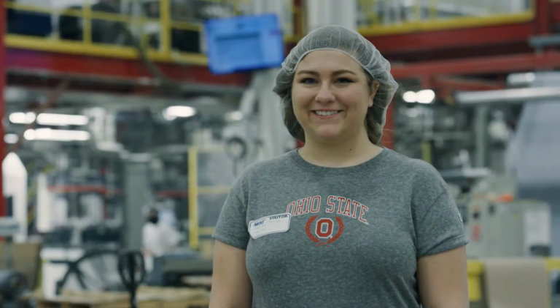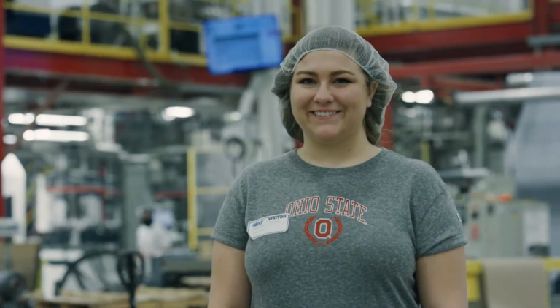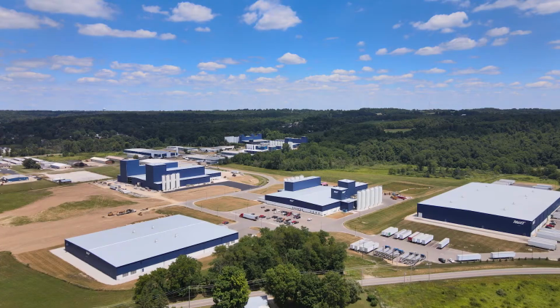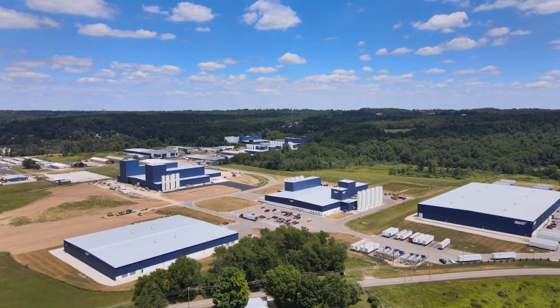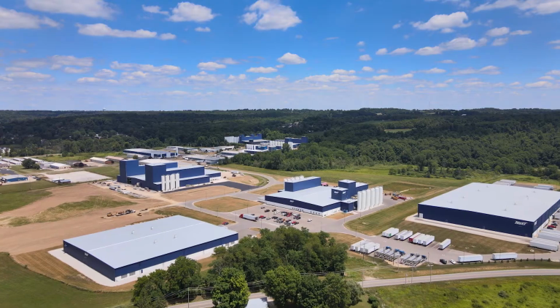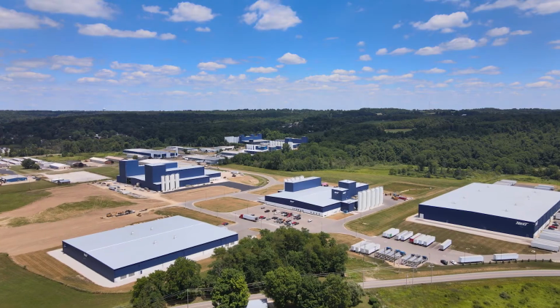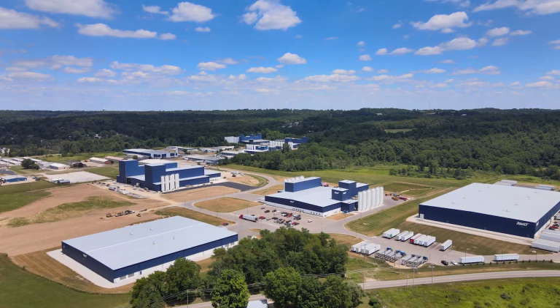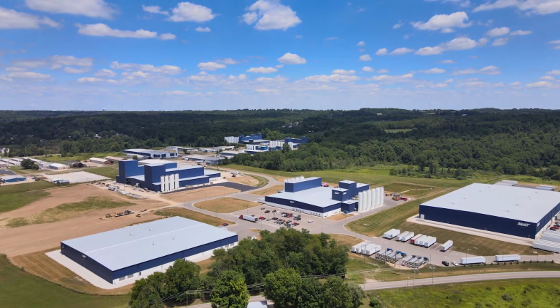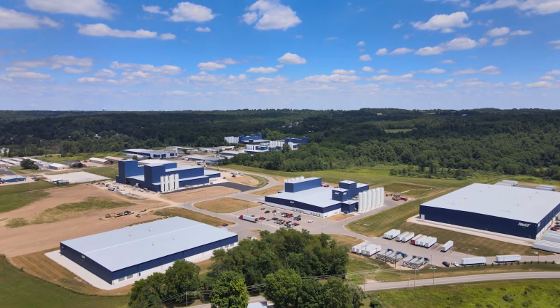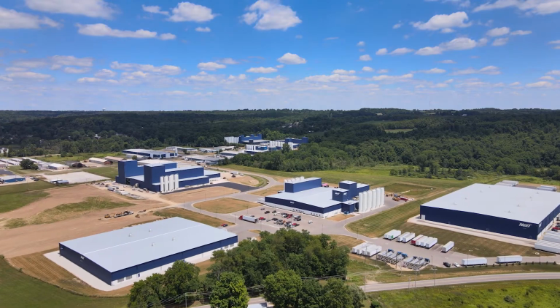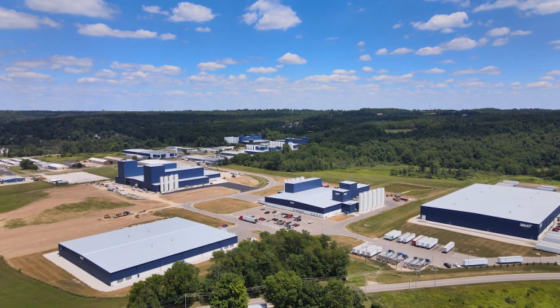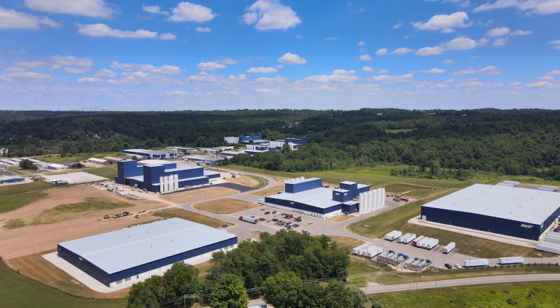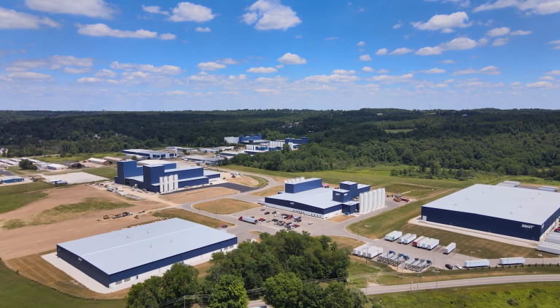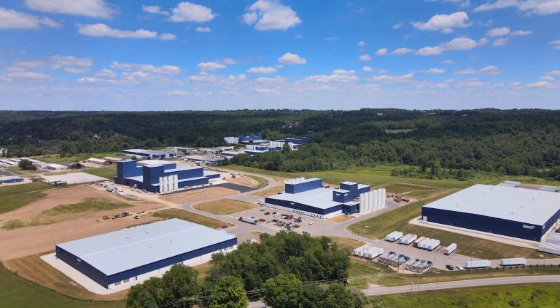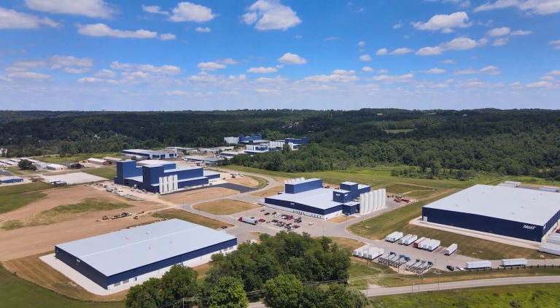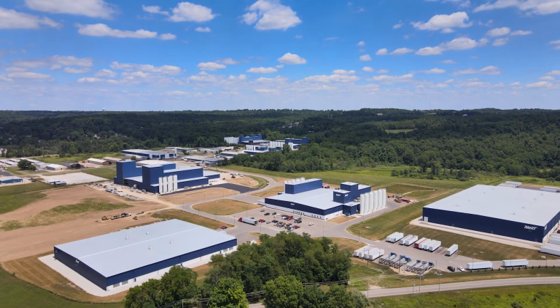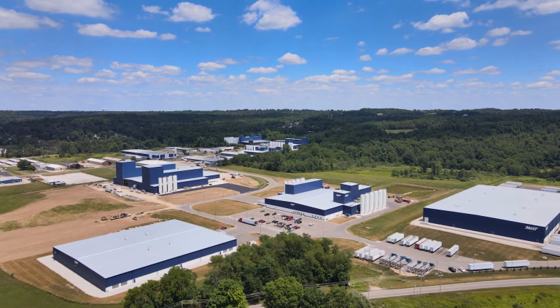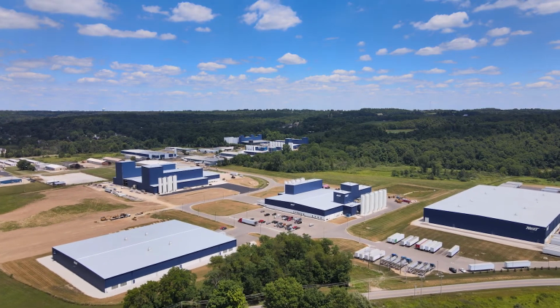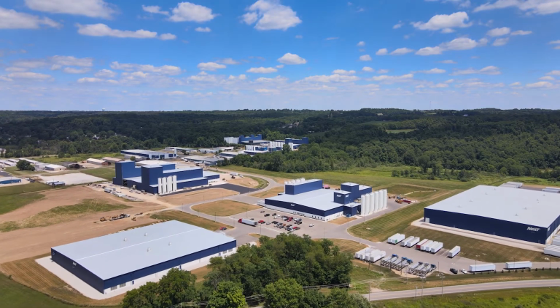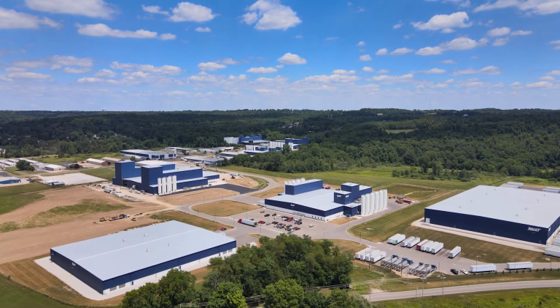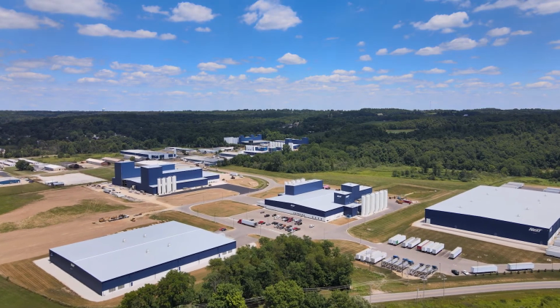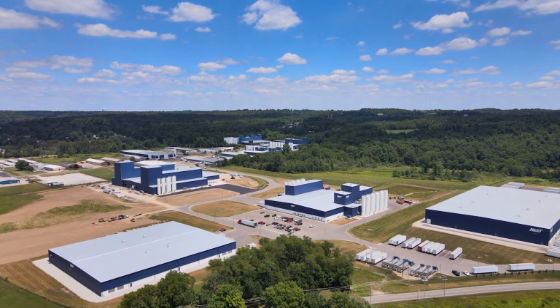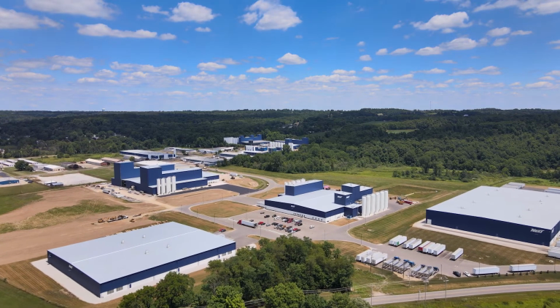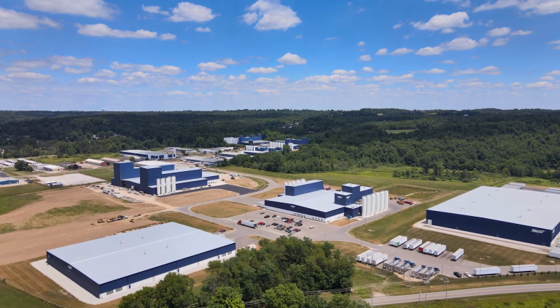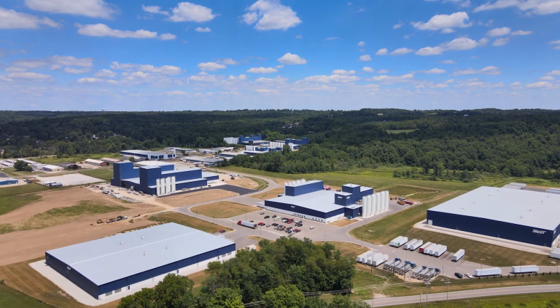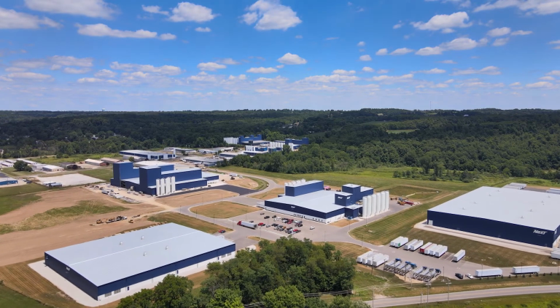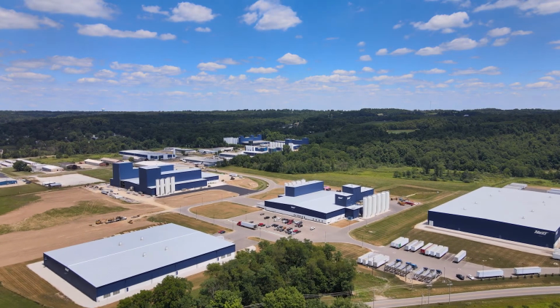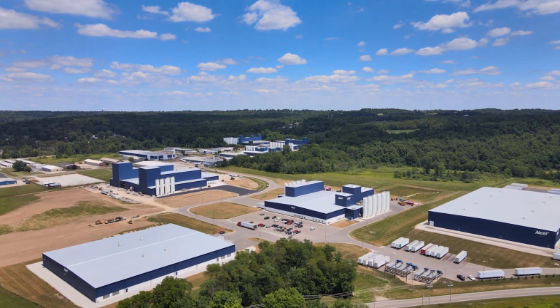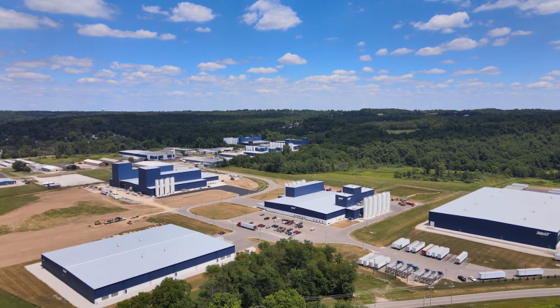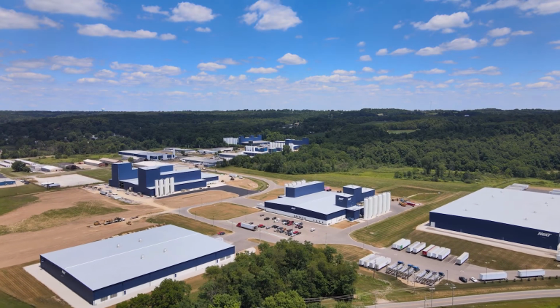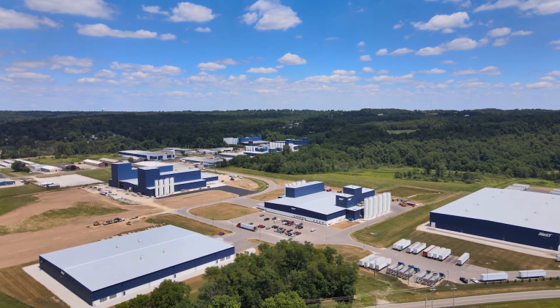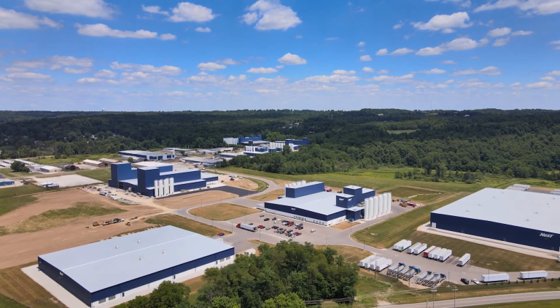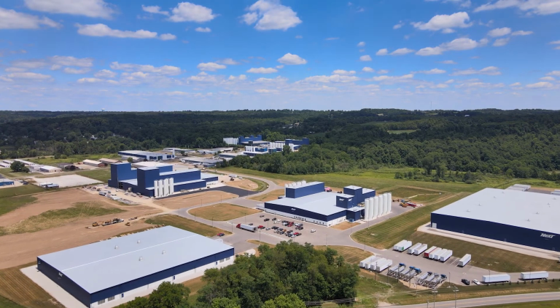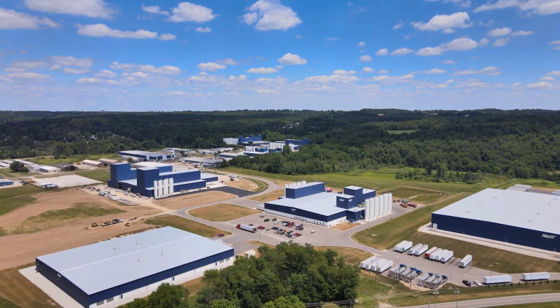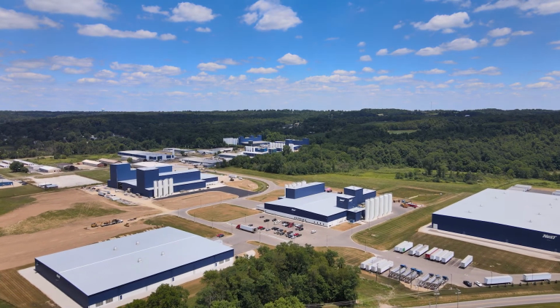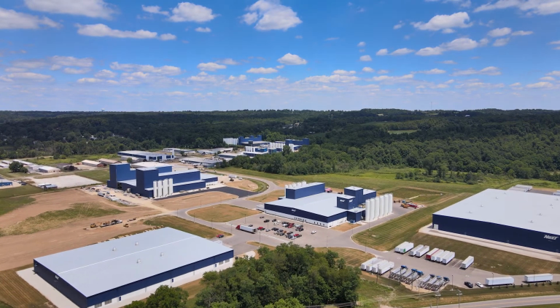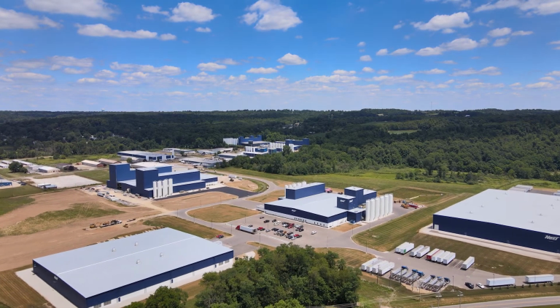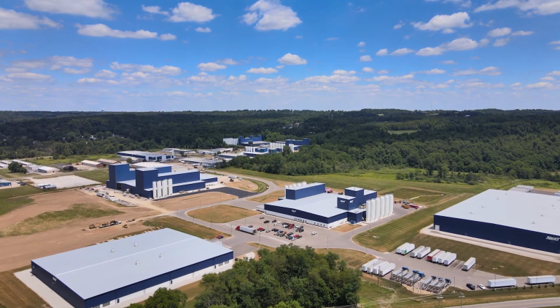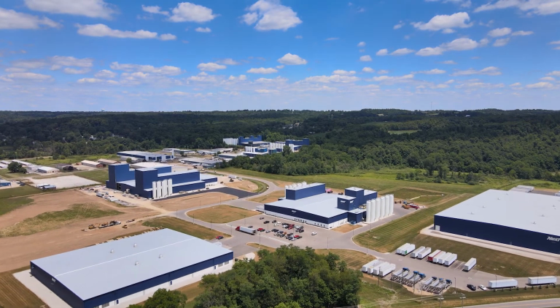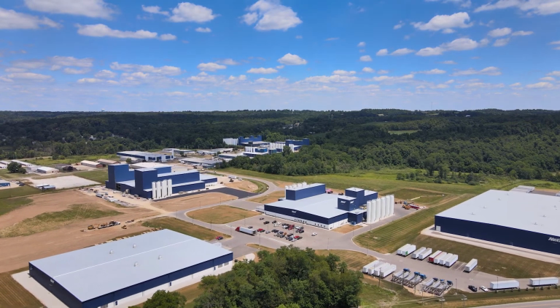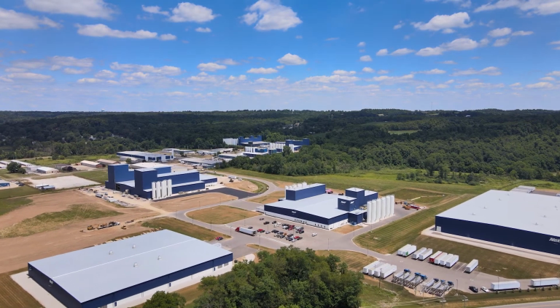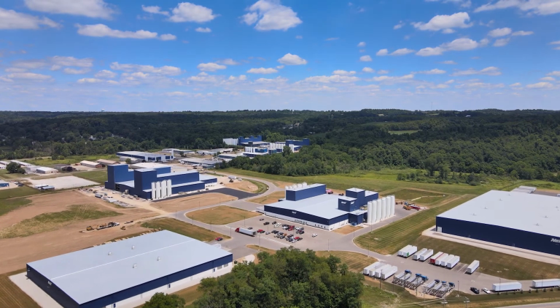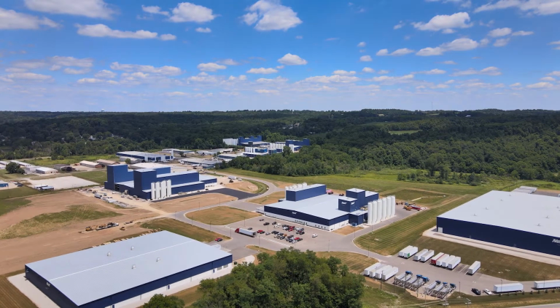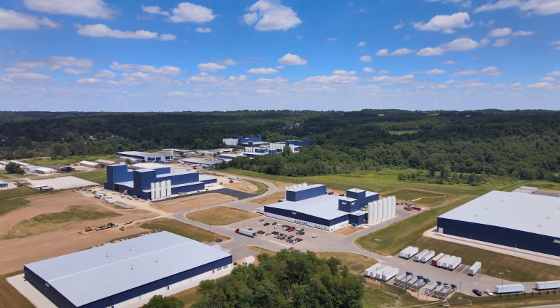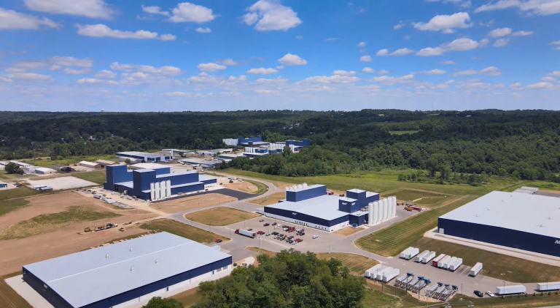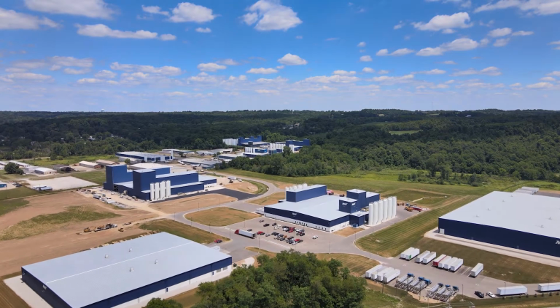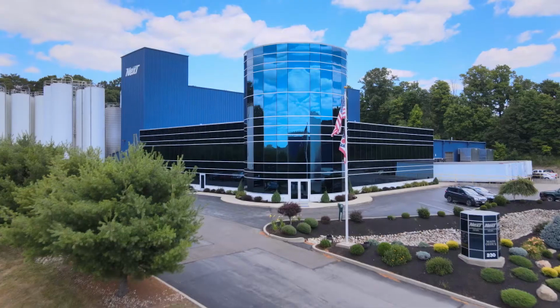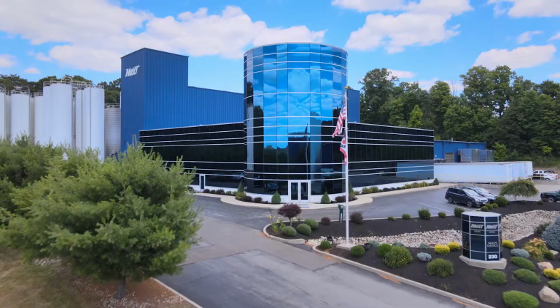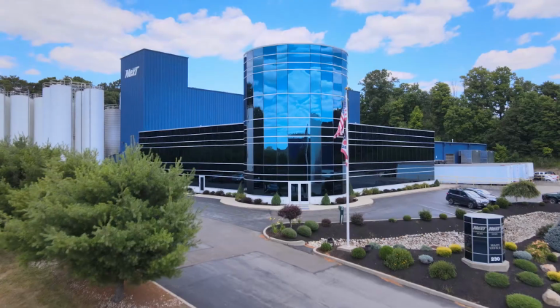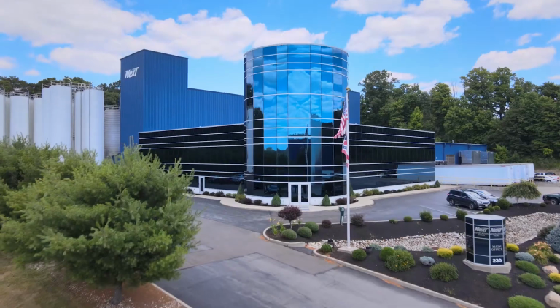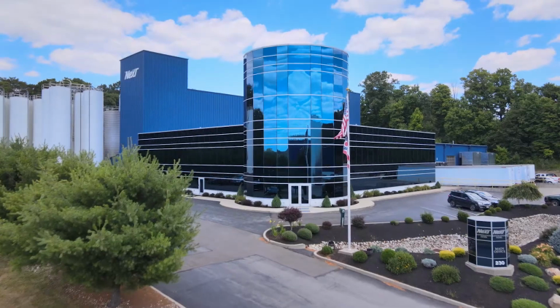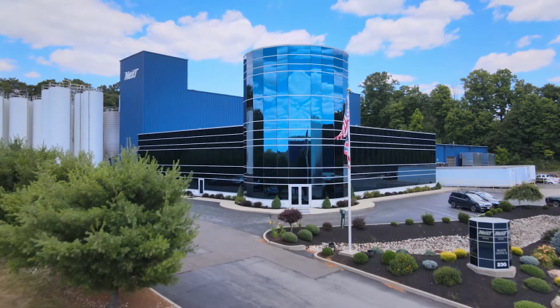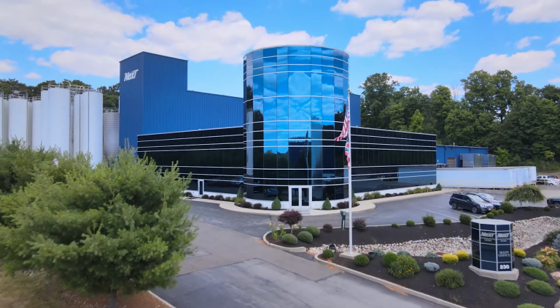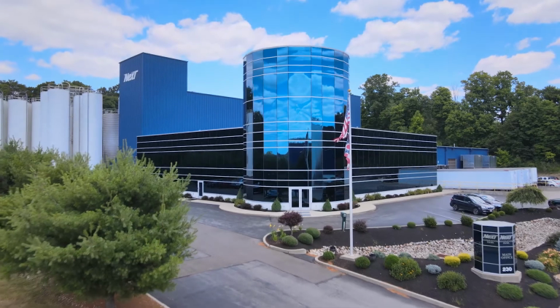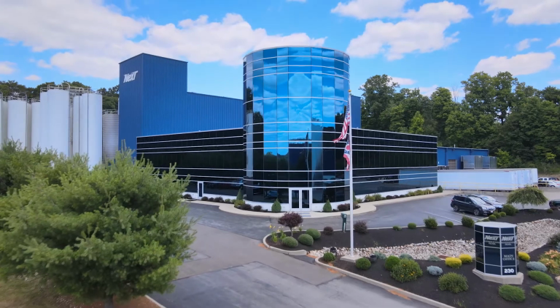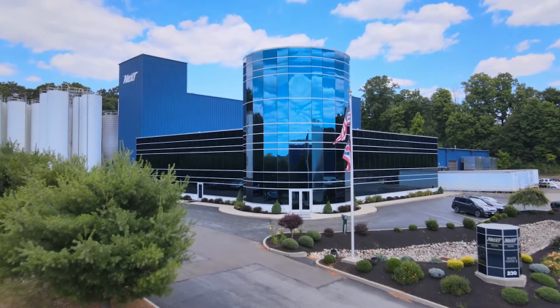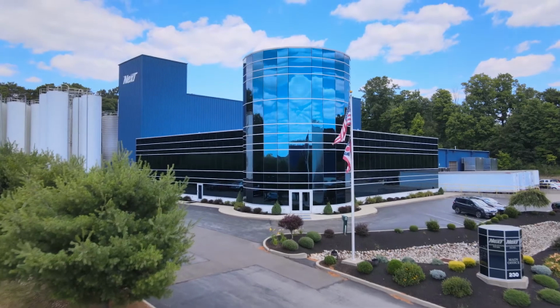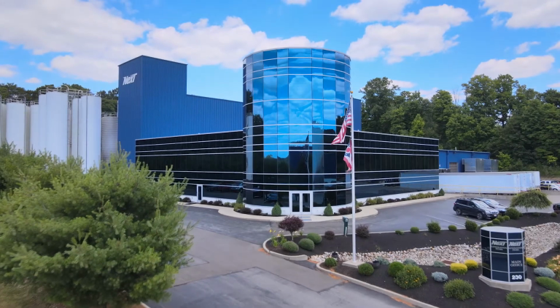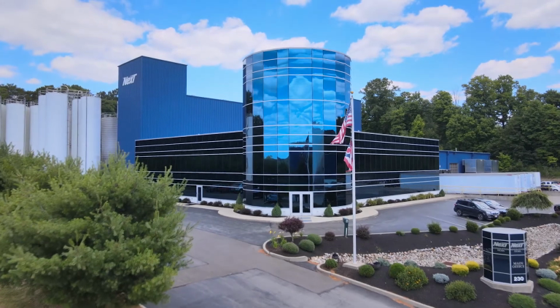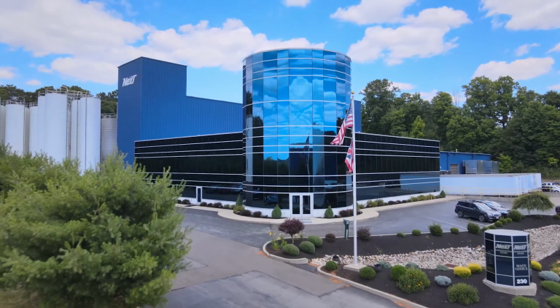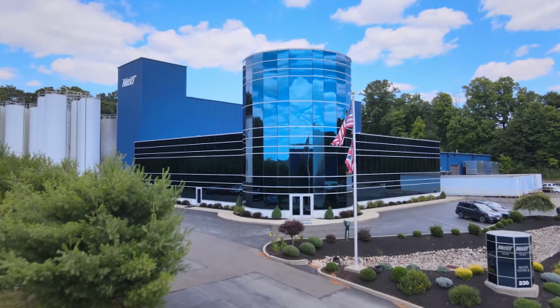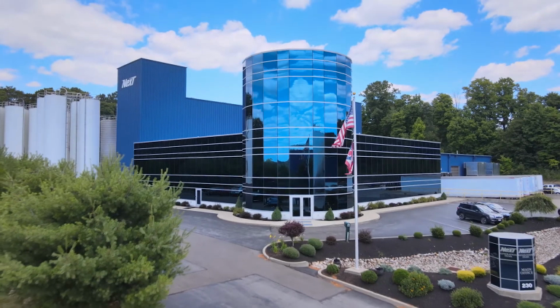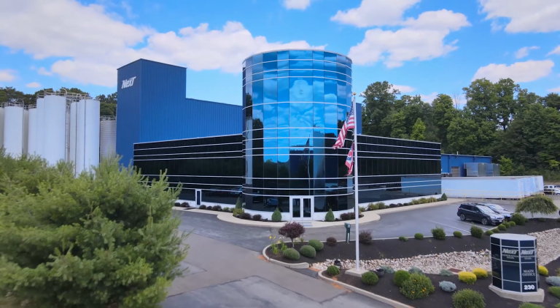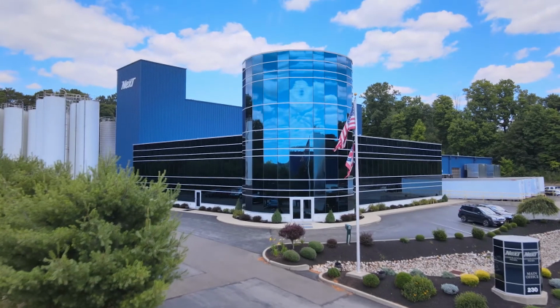Next Generation Films is a blown films manufacturer who provides many of the plastic films that you'll see in your everyday life.